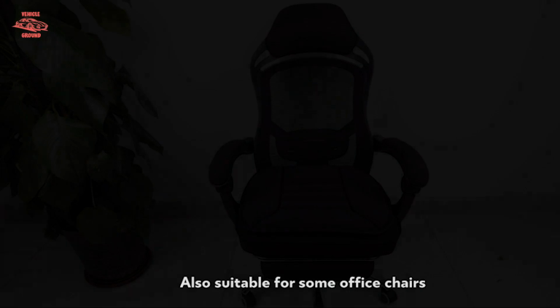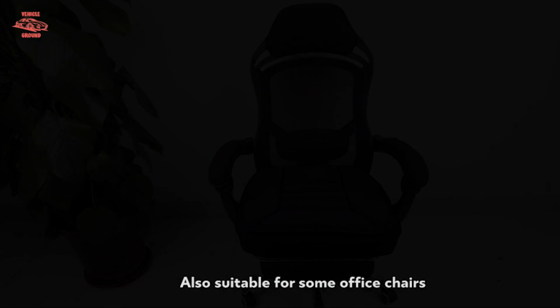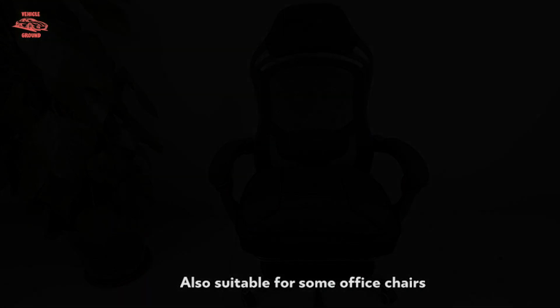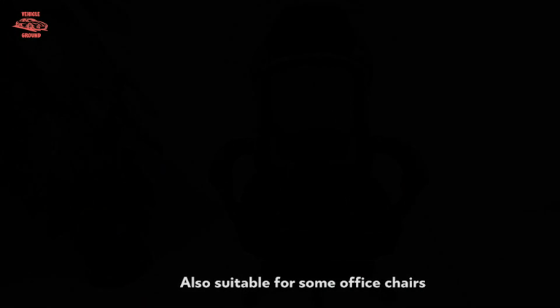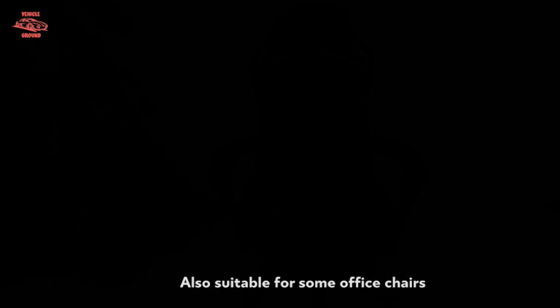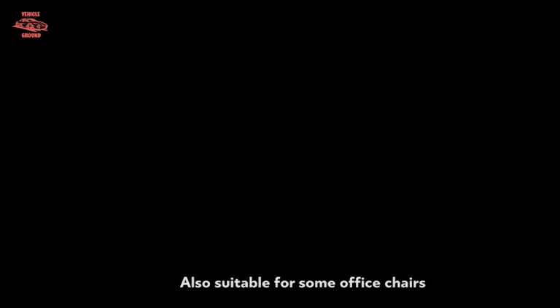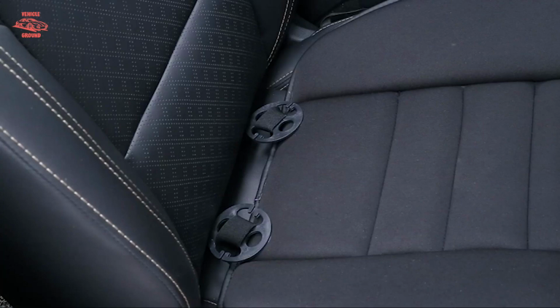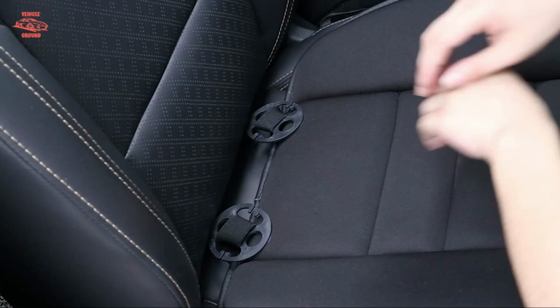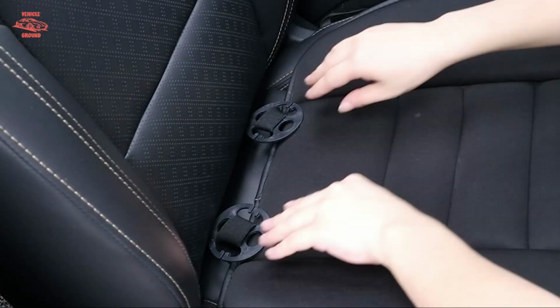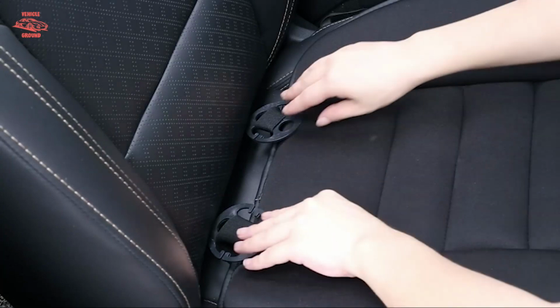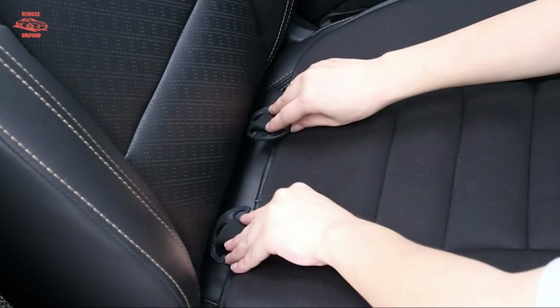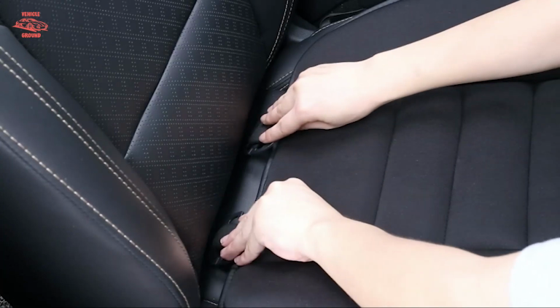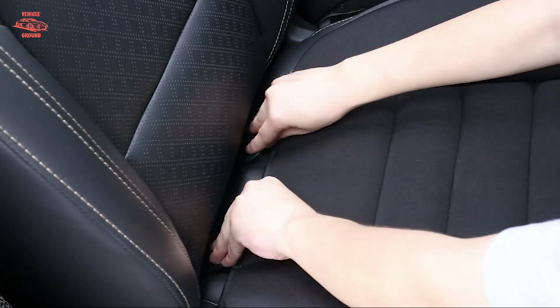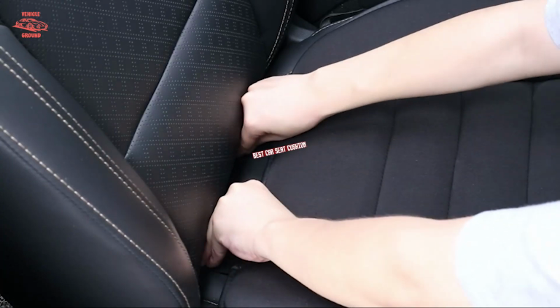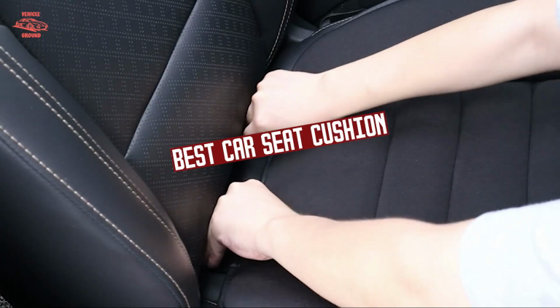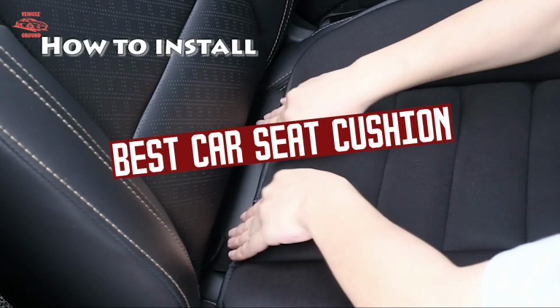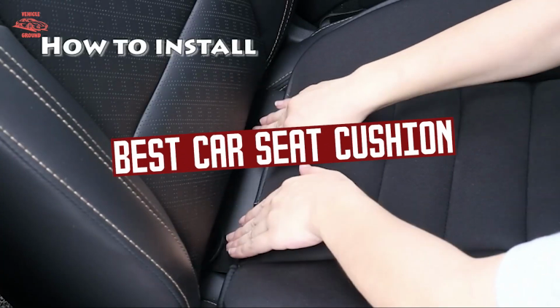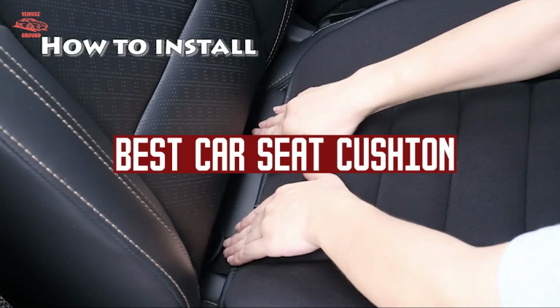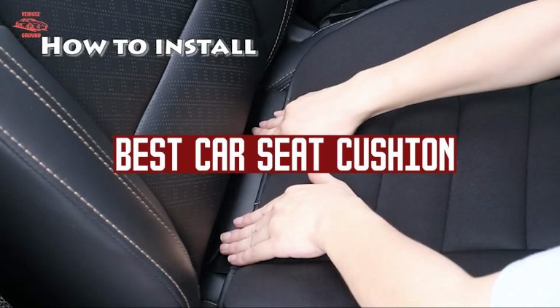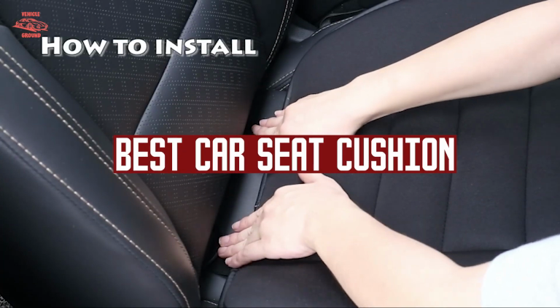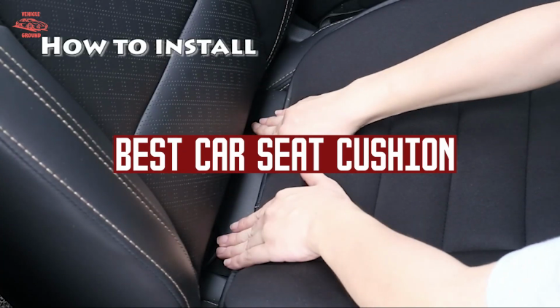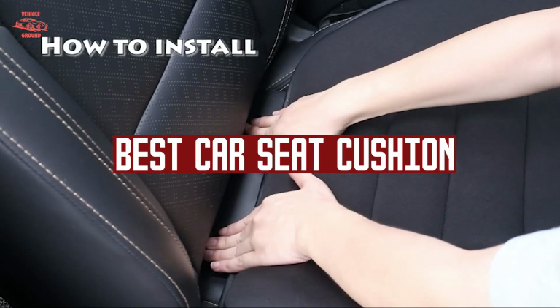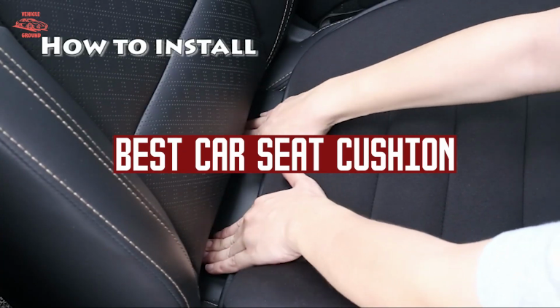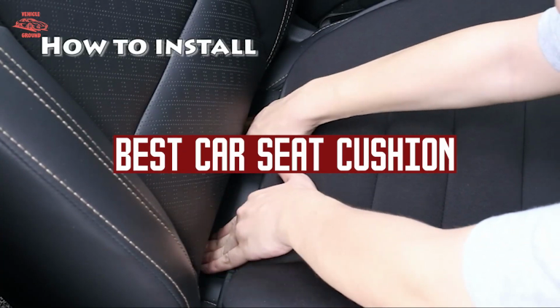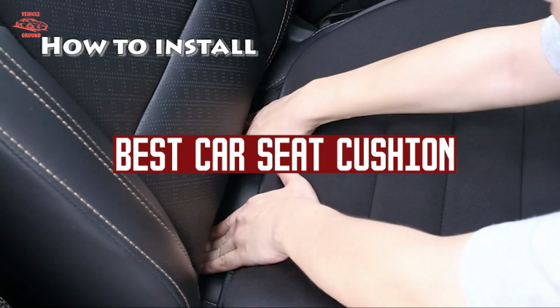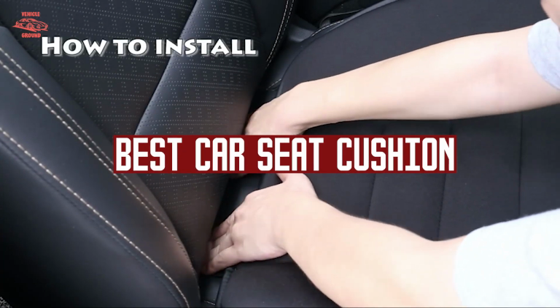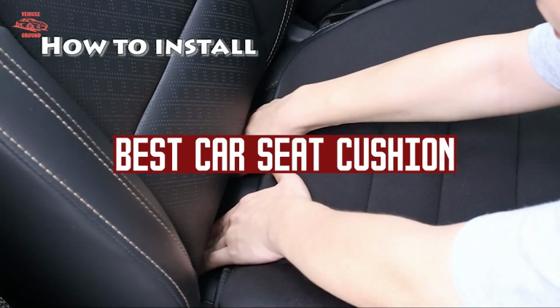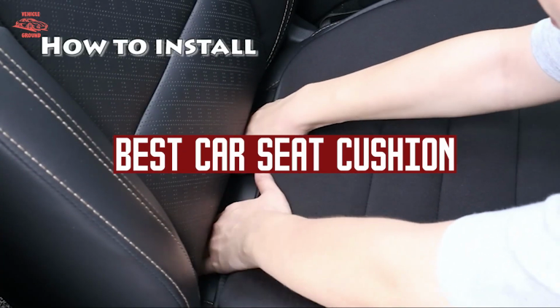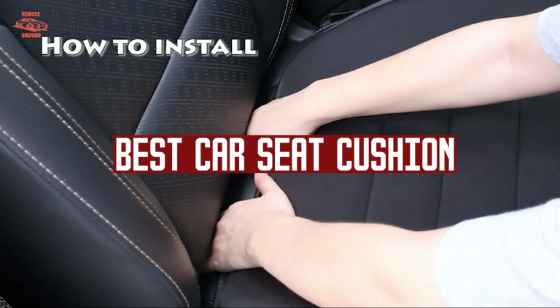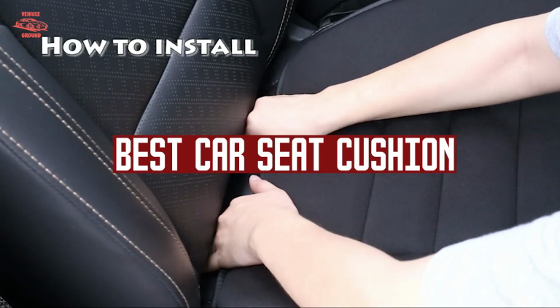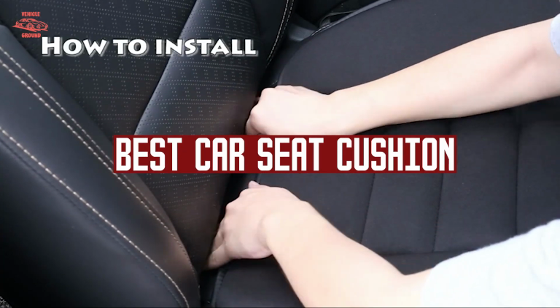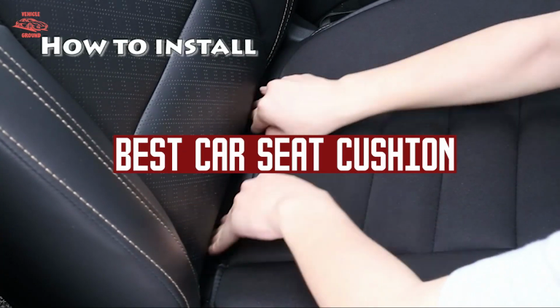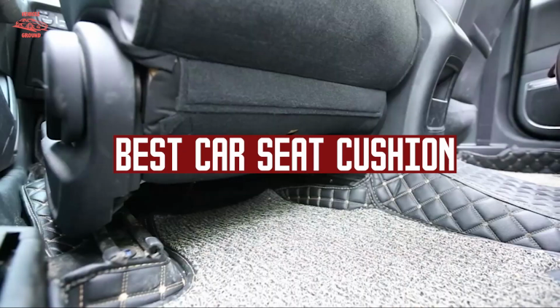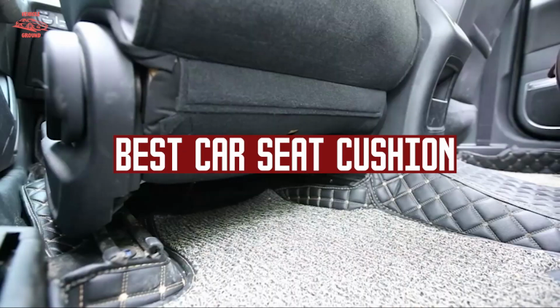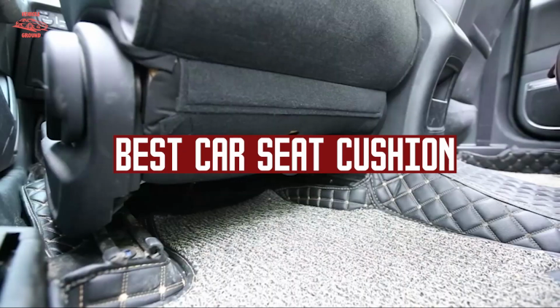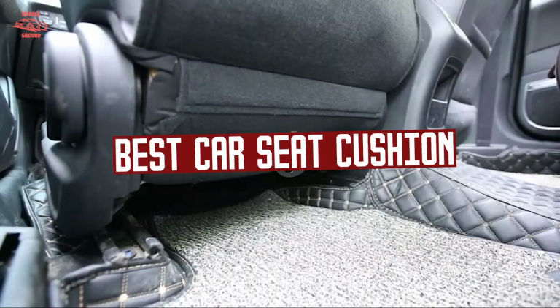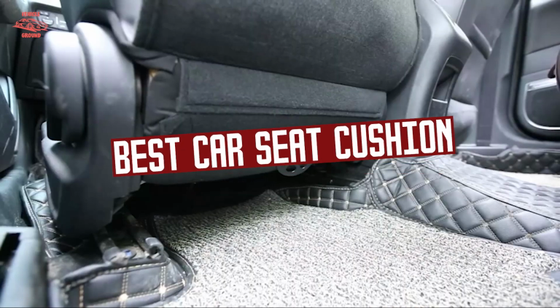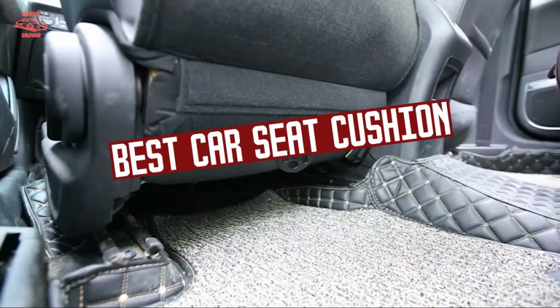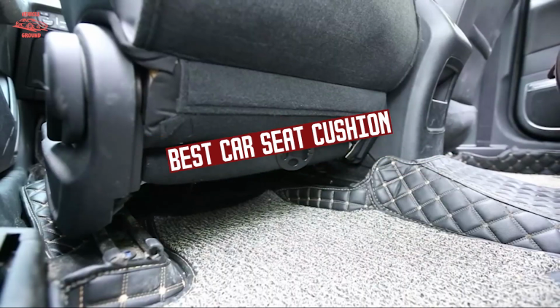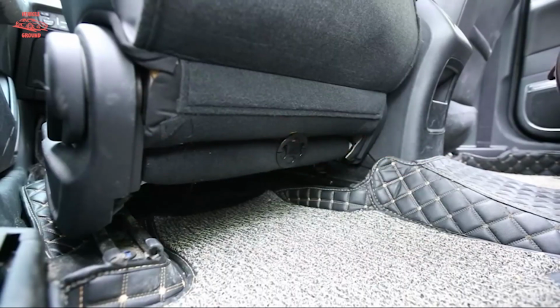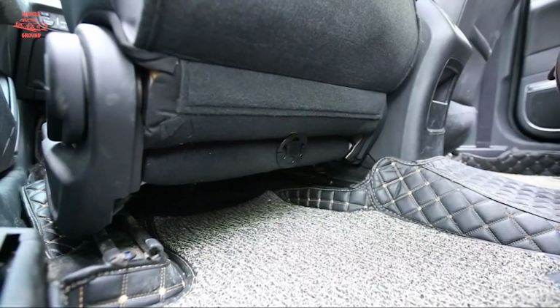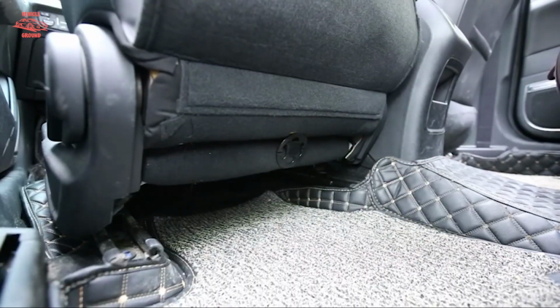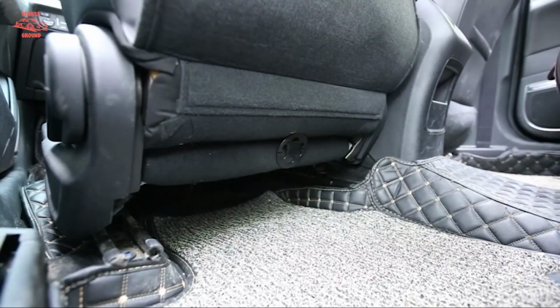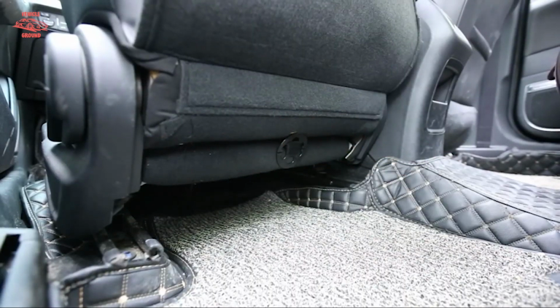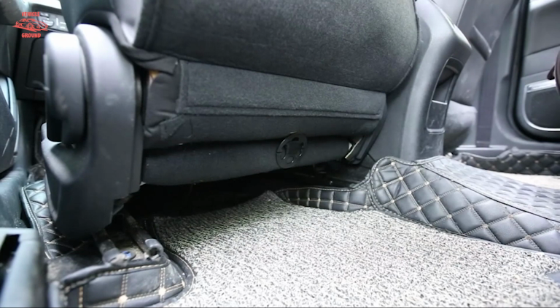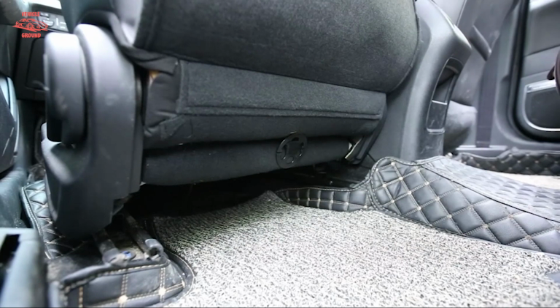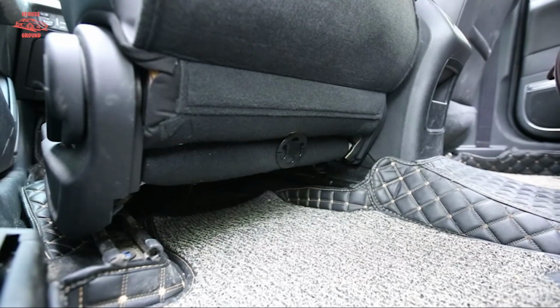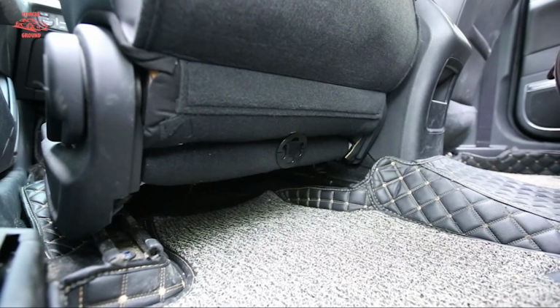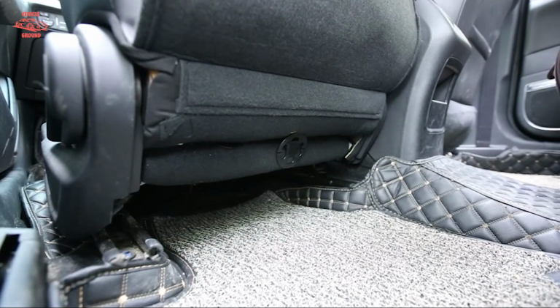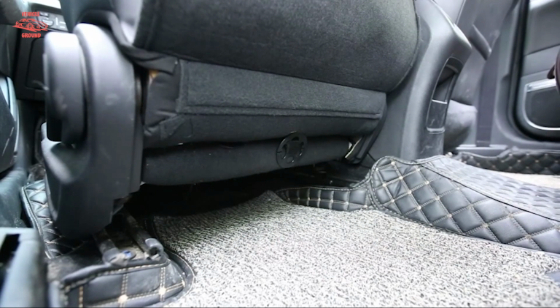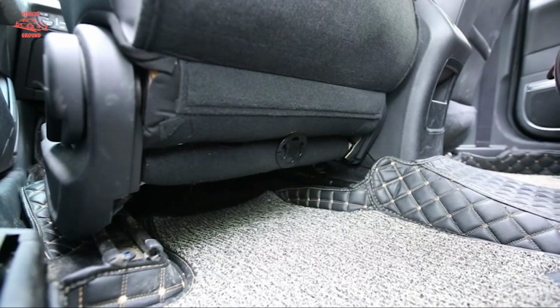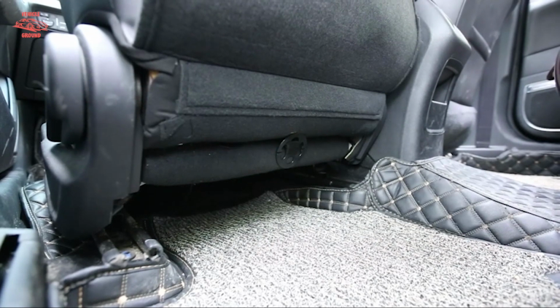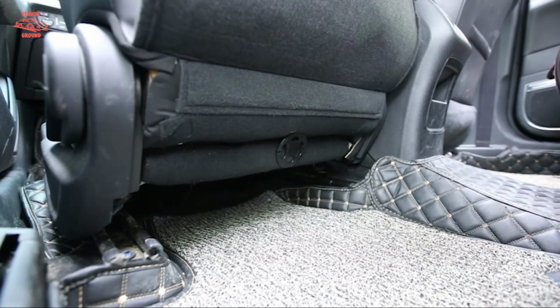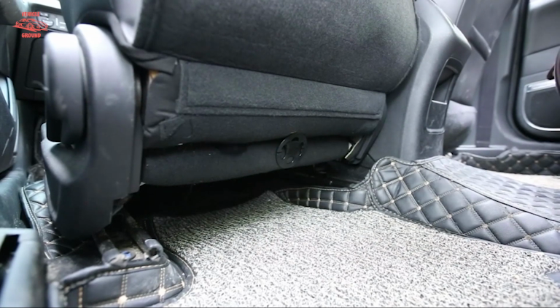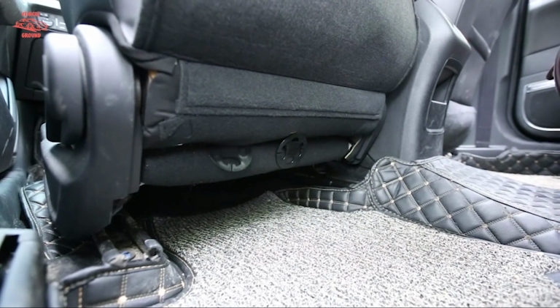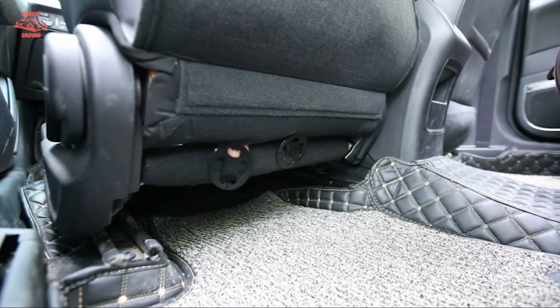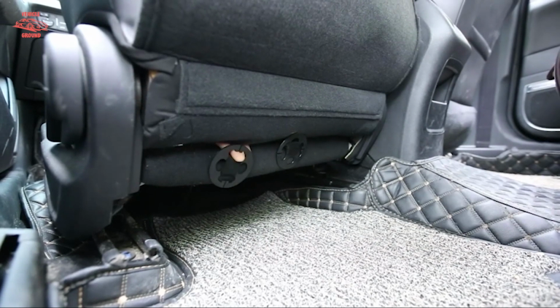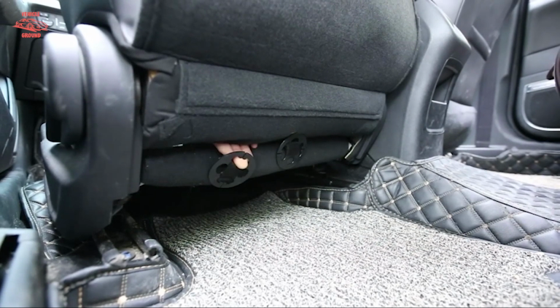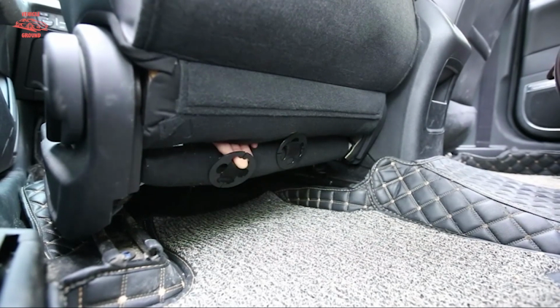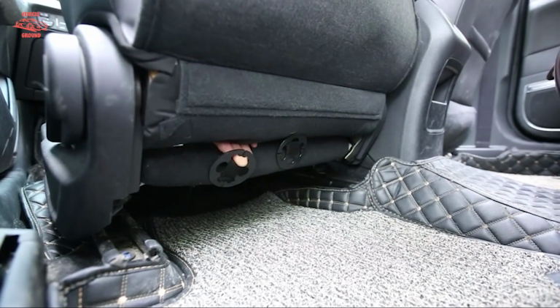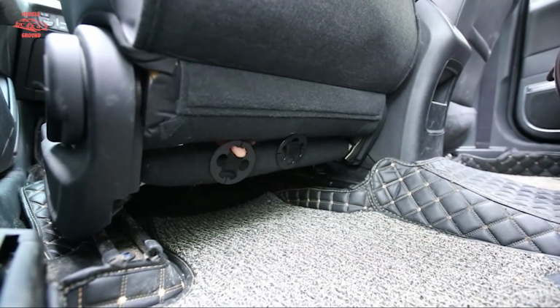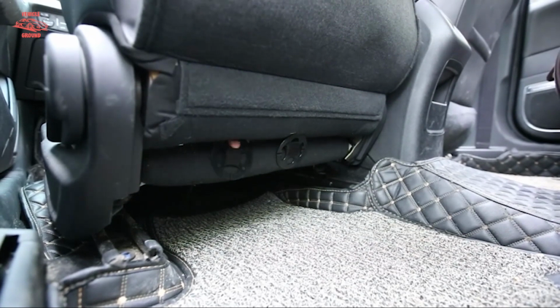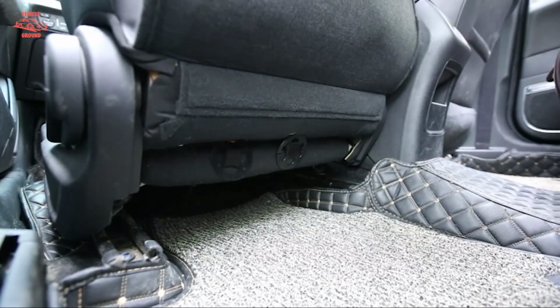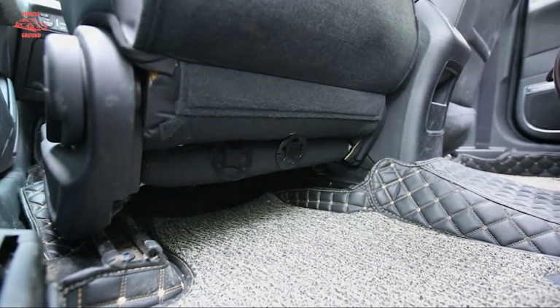If you want to get a good quality car seat cushion according to your needs, then watch the video till the end and then decide. So let's get started.